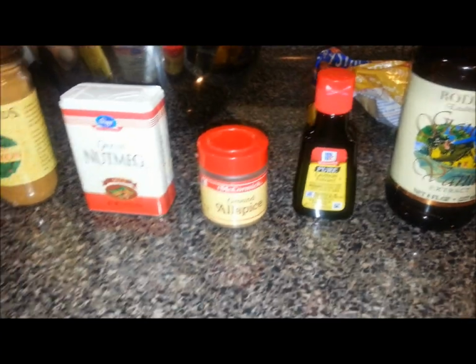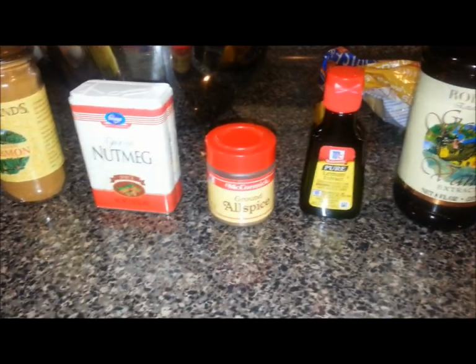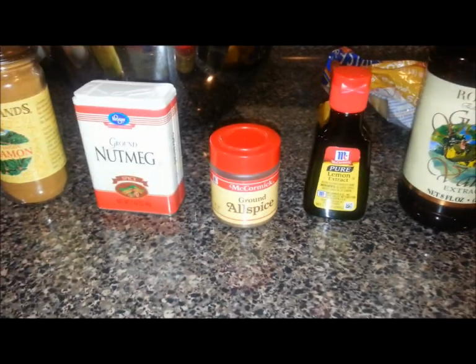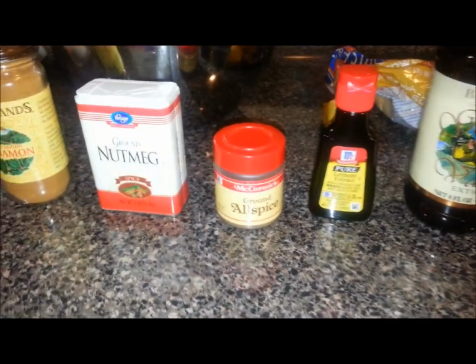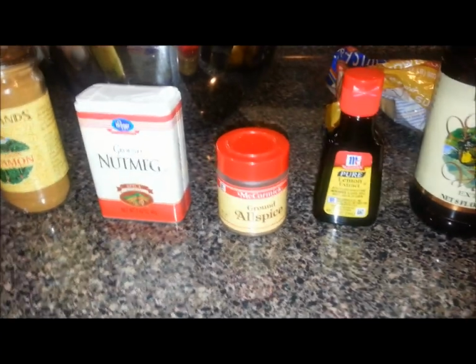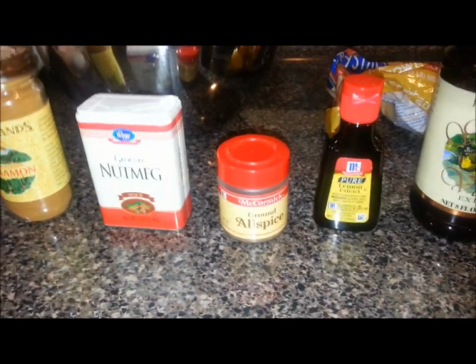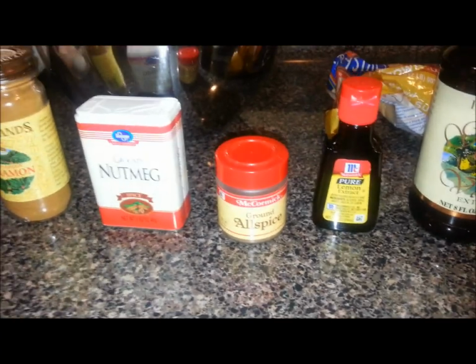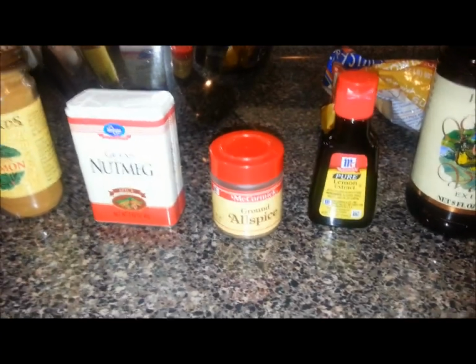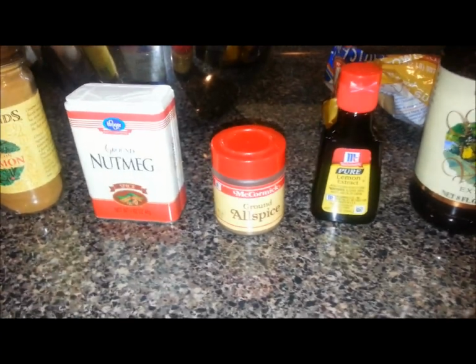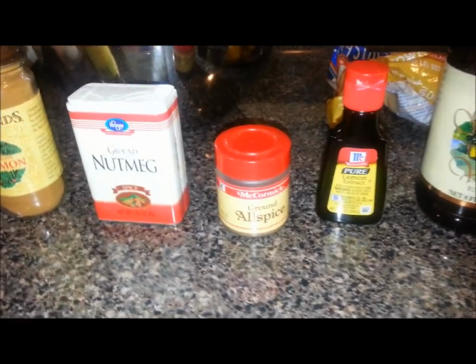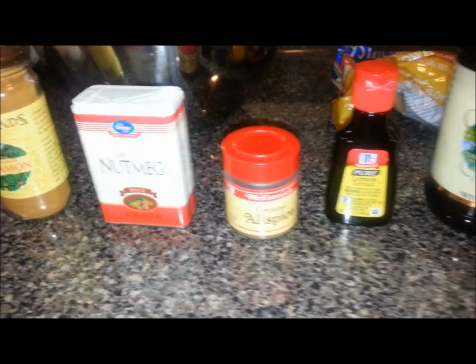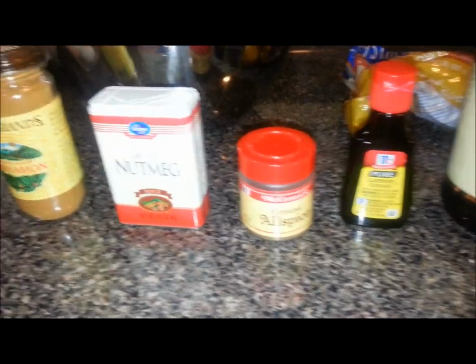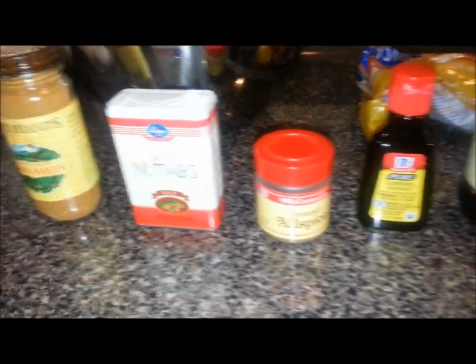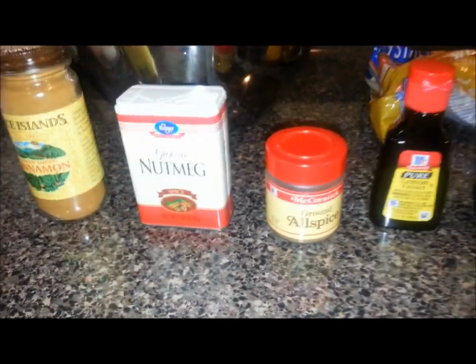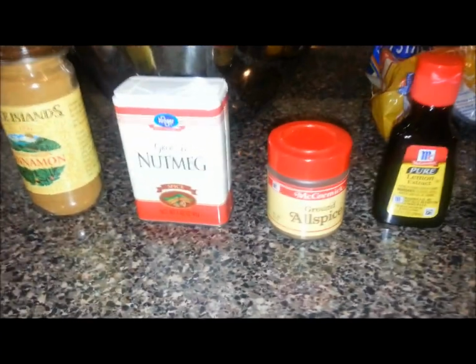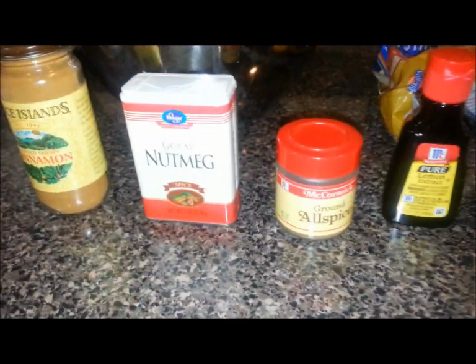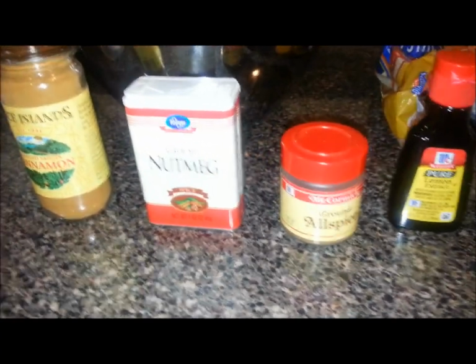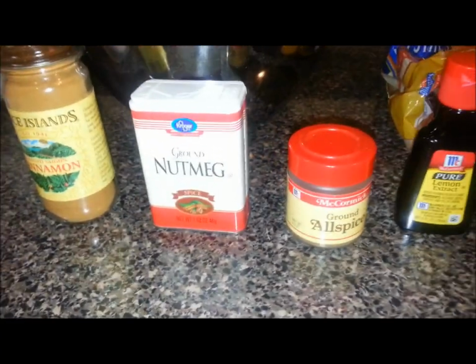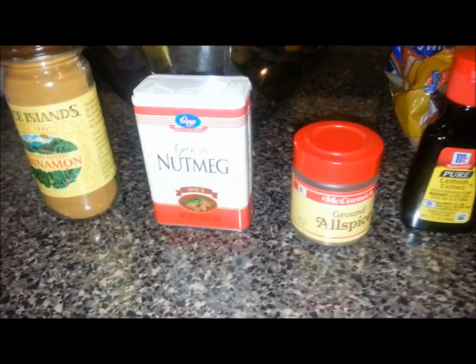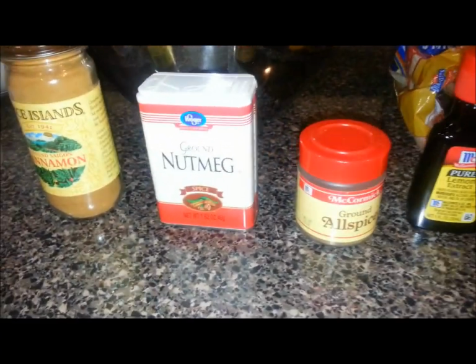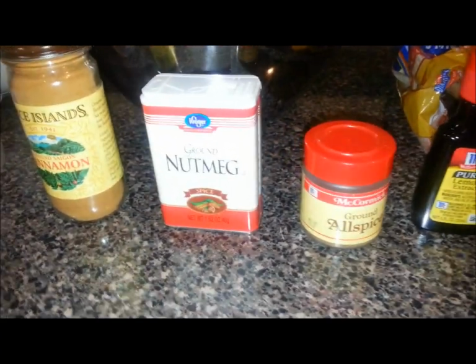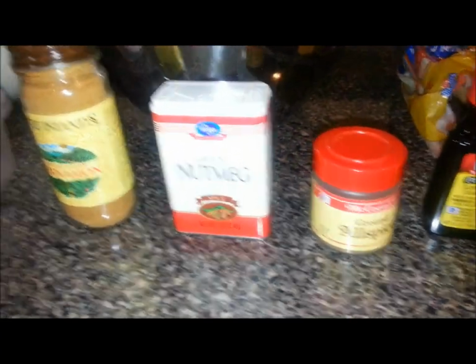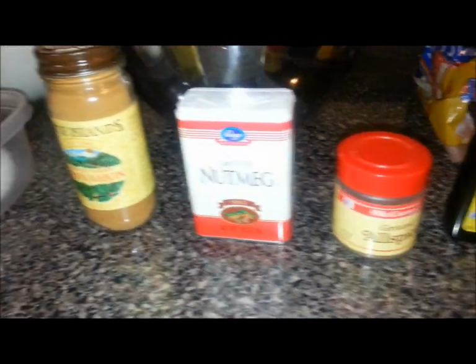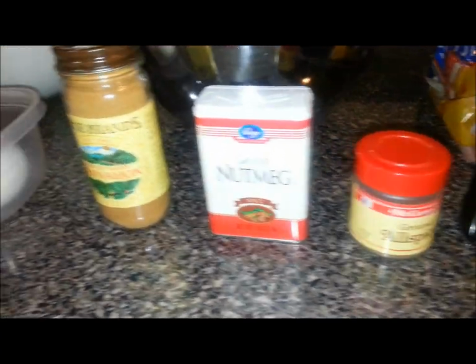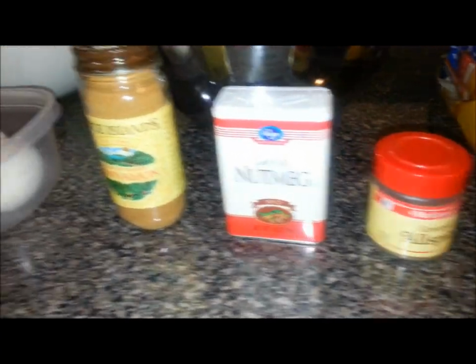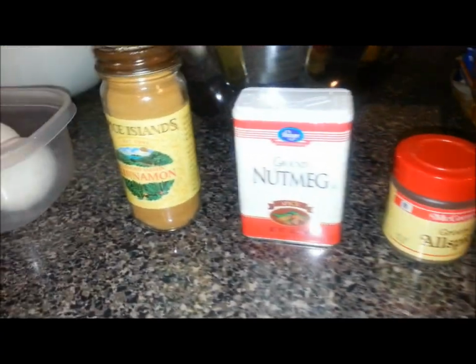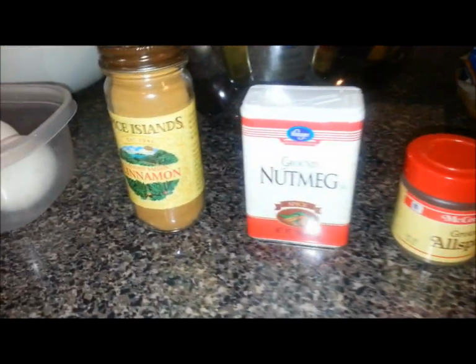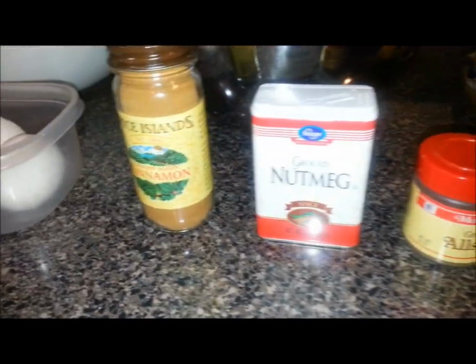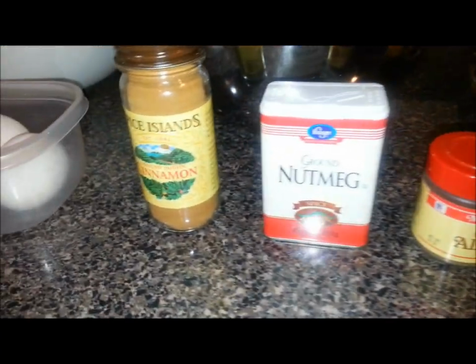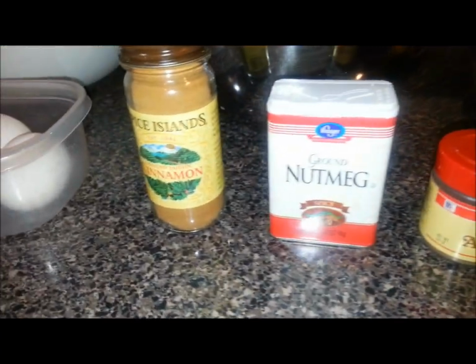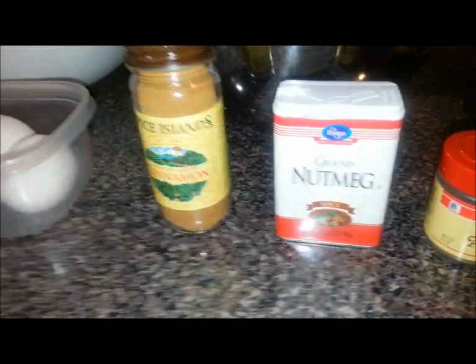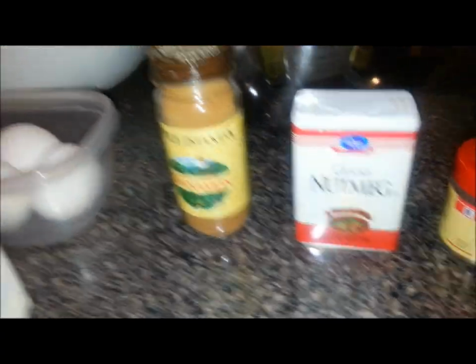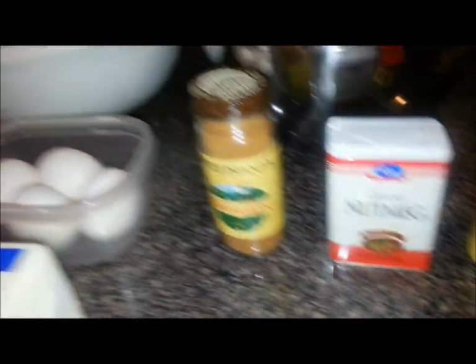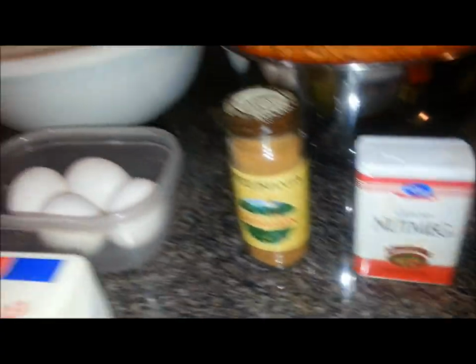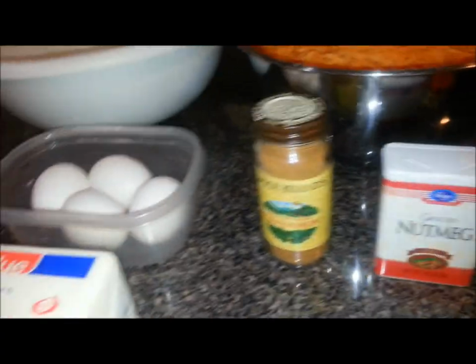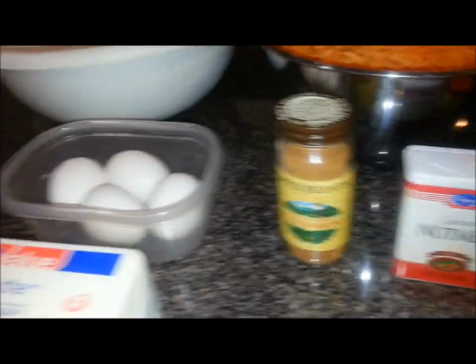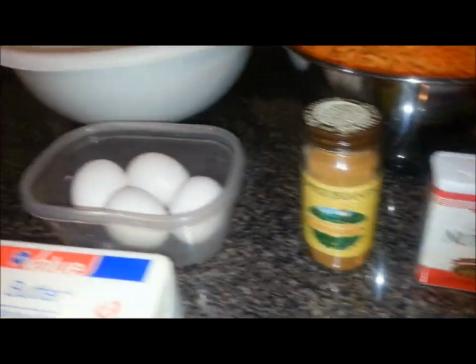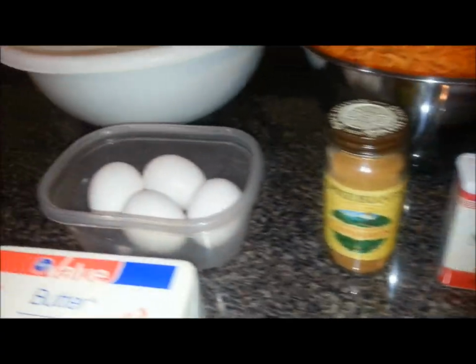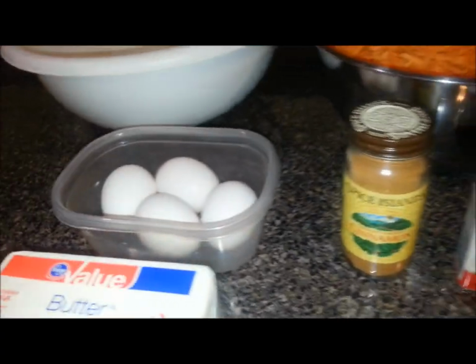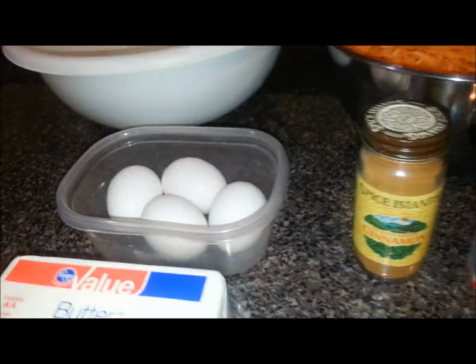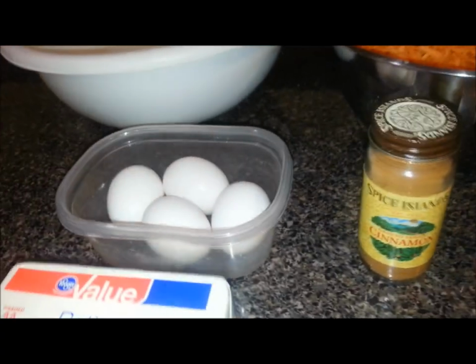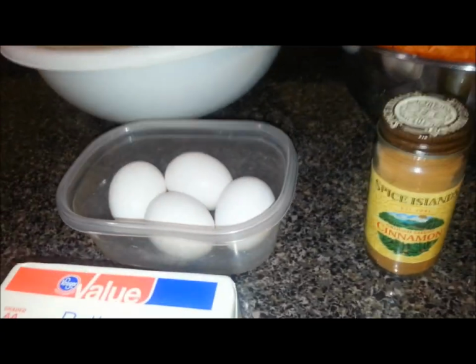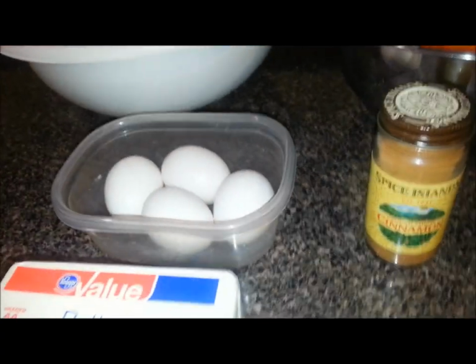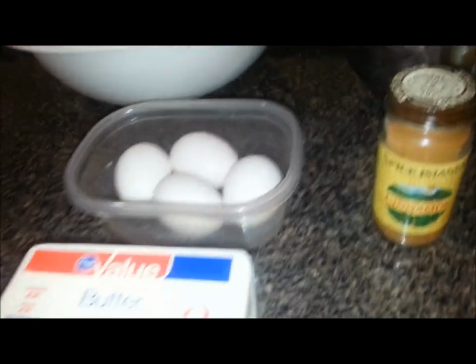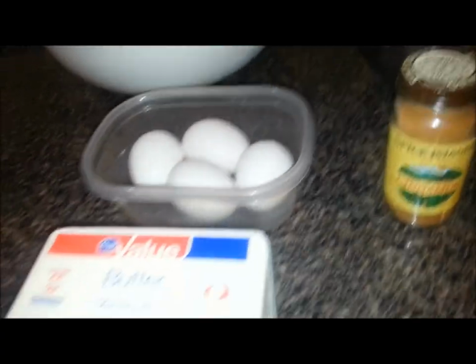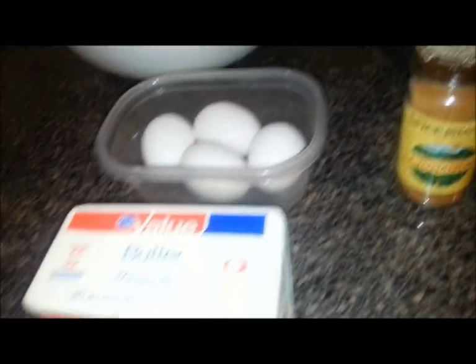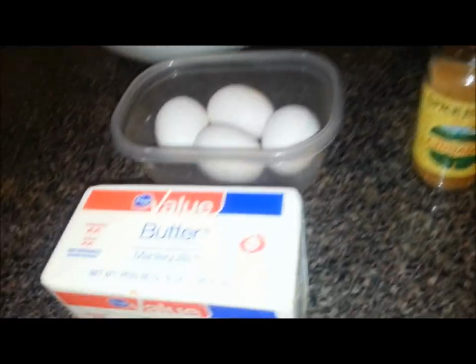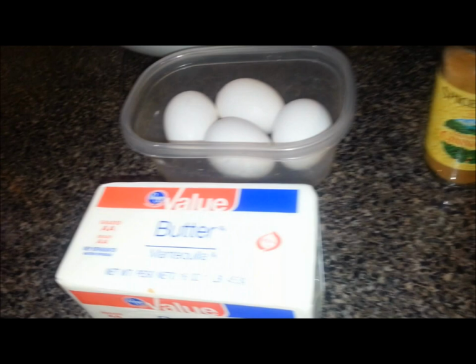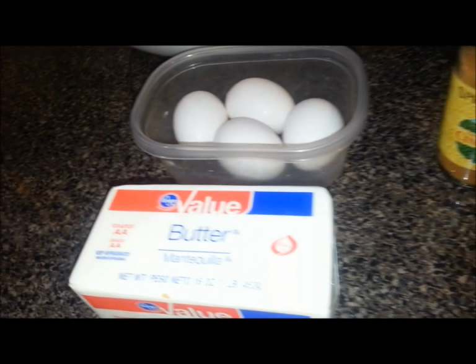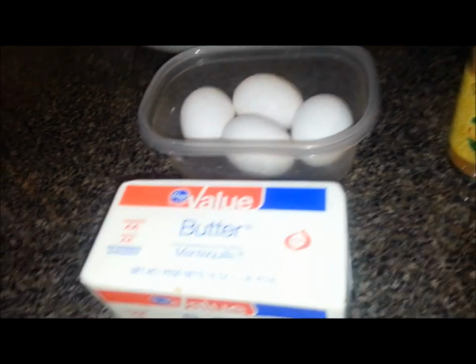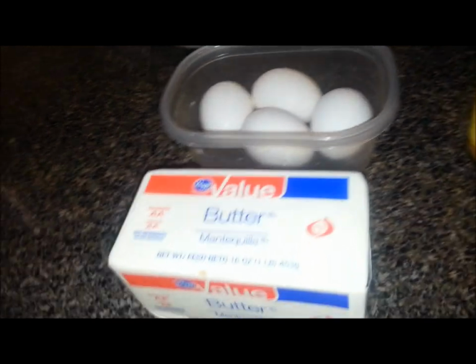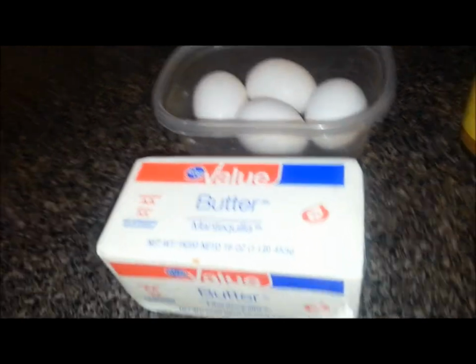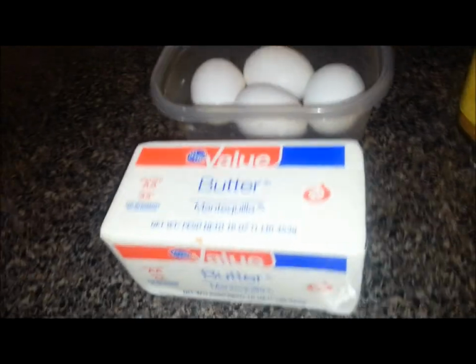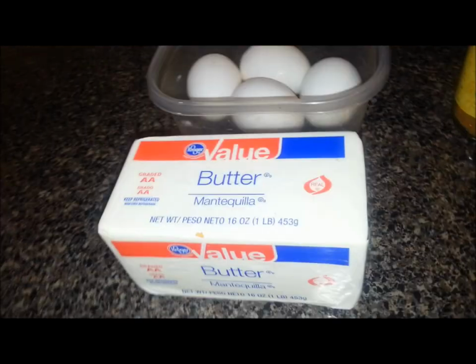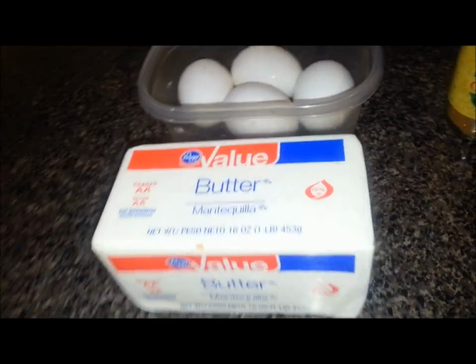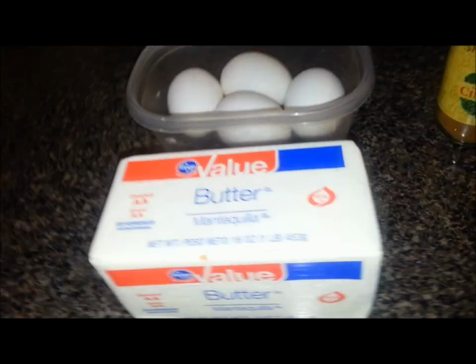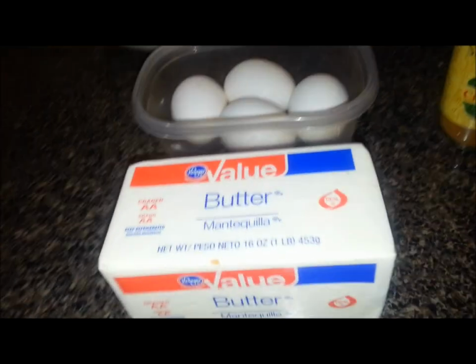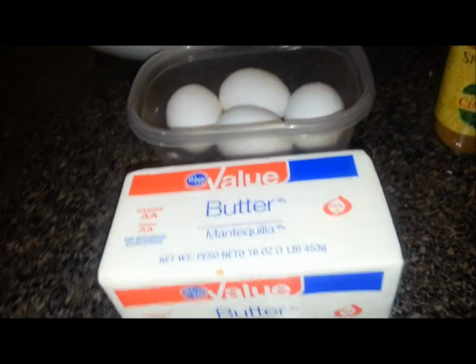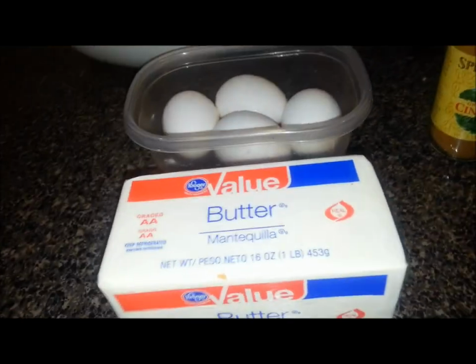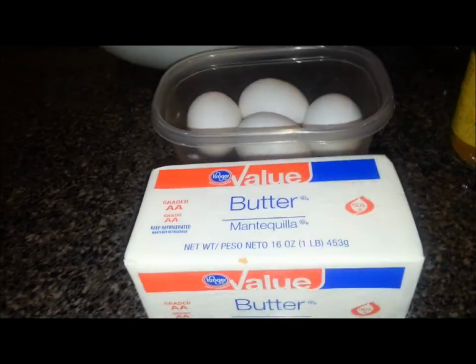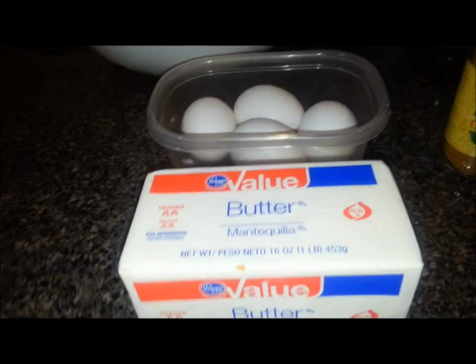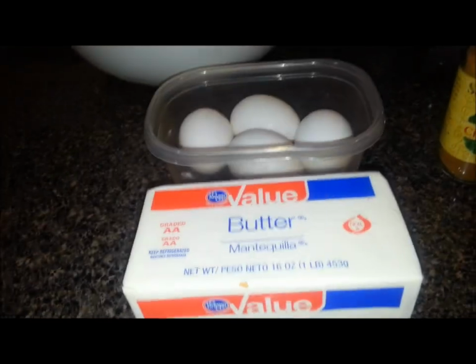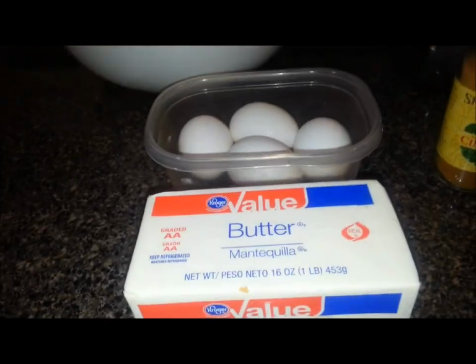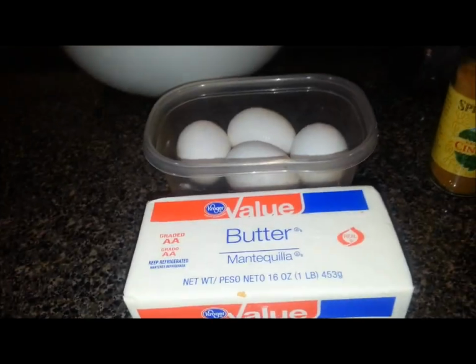Also allspice, nutmeg, cinnamon, eggs, and butter.